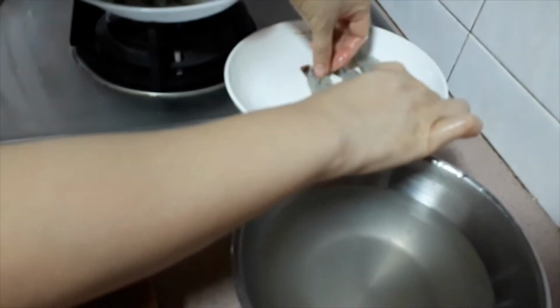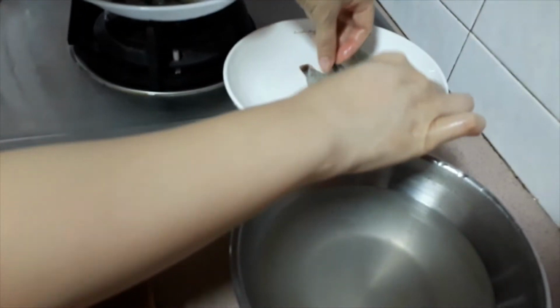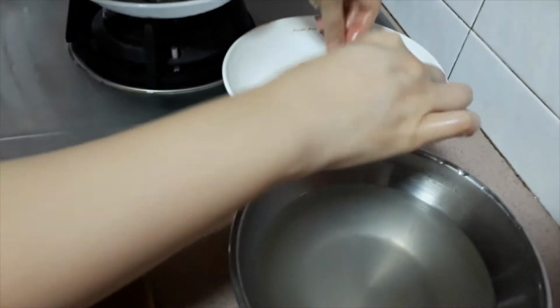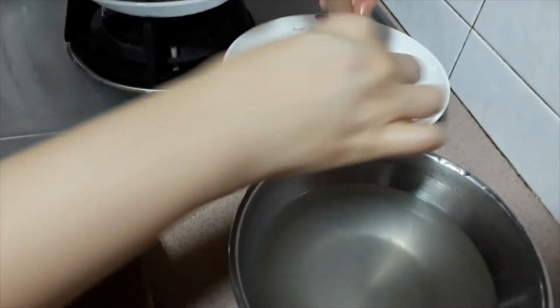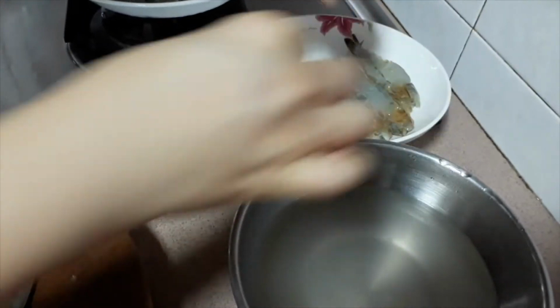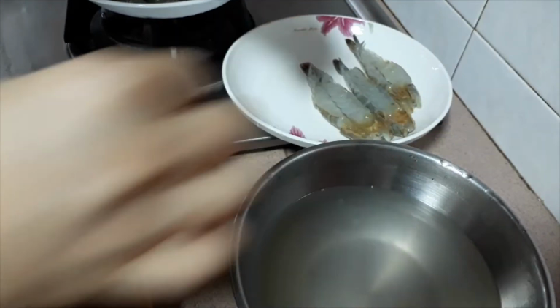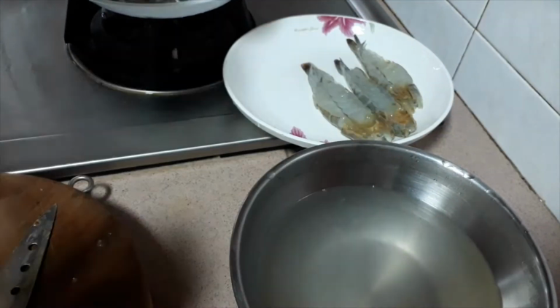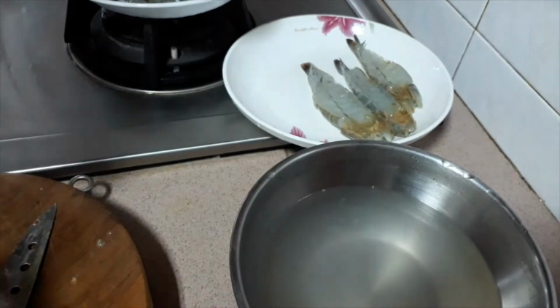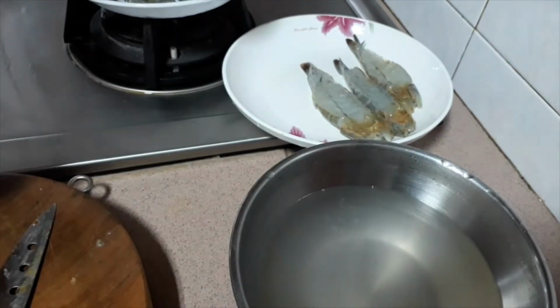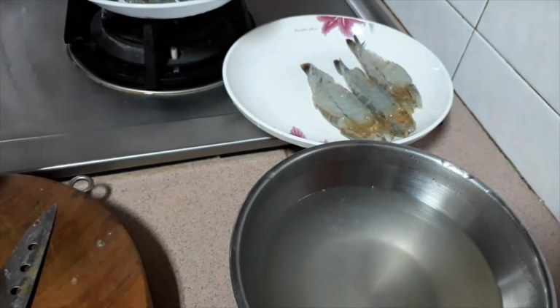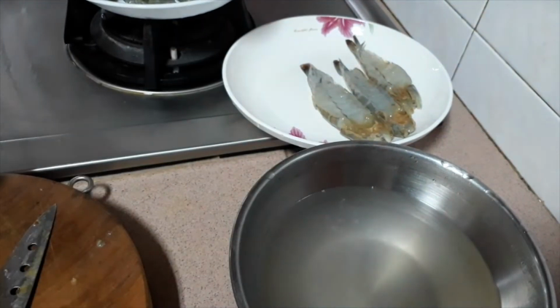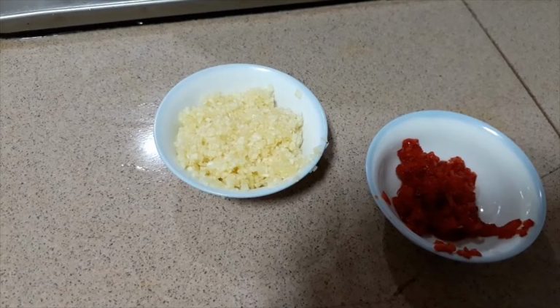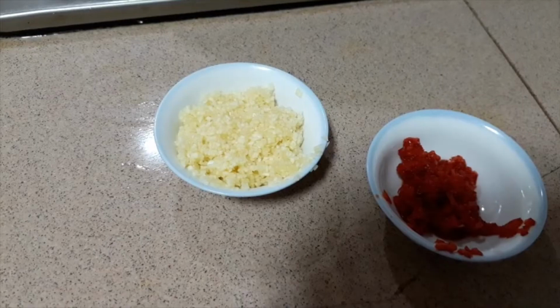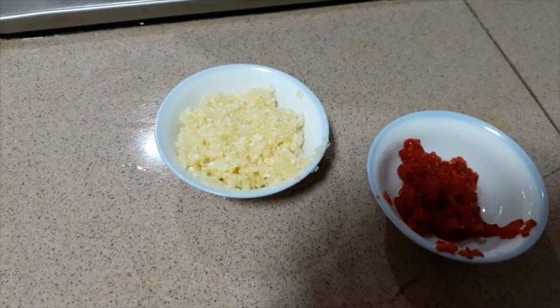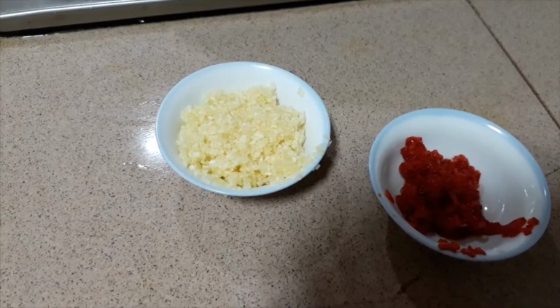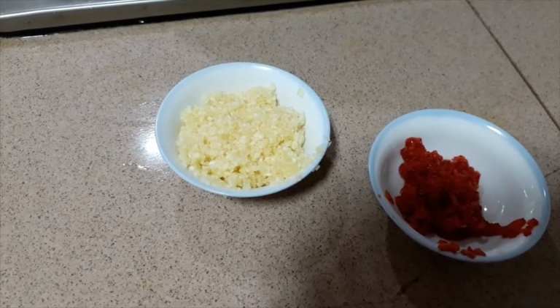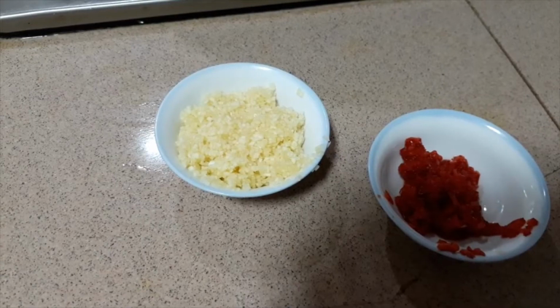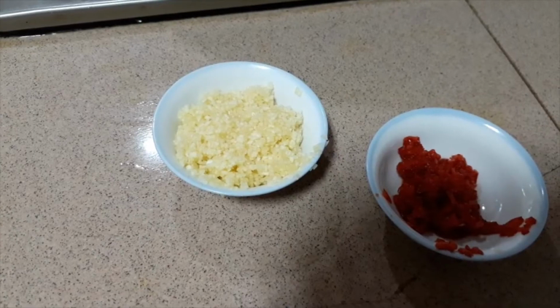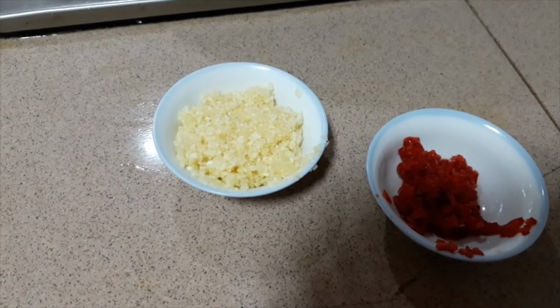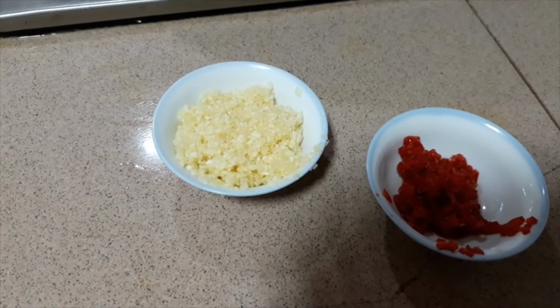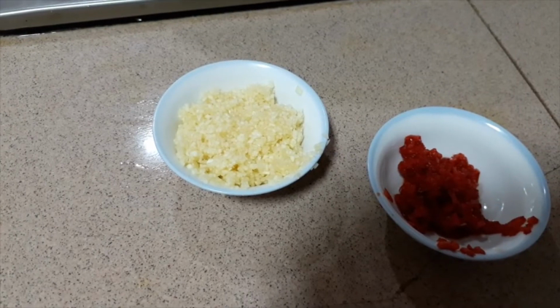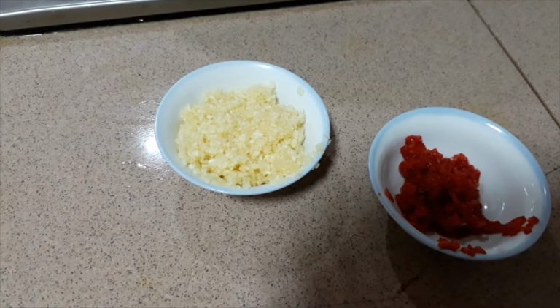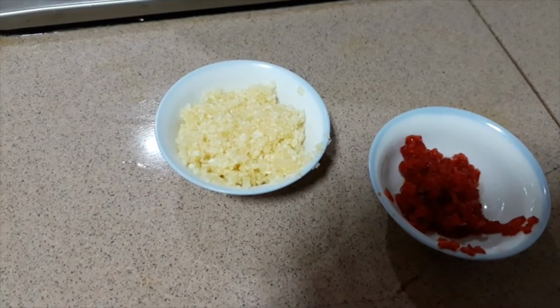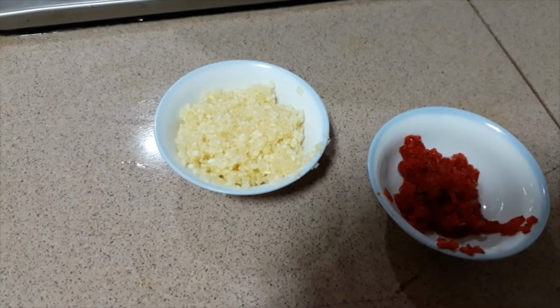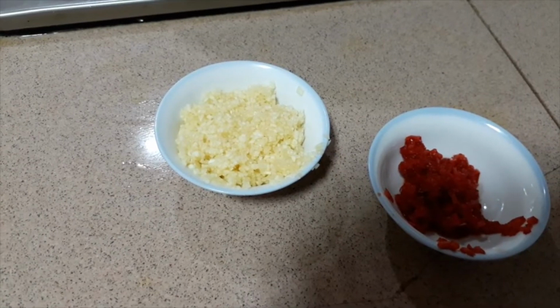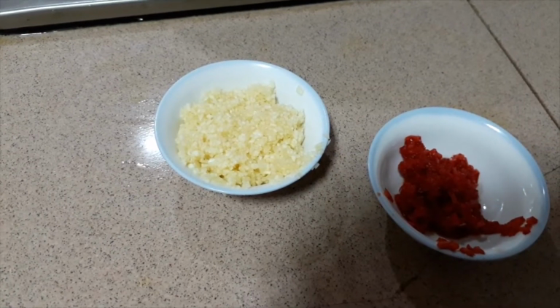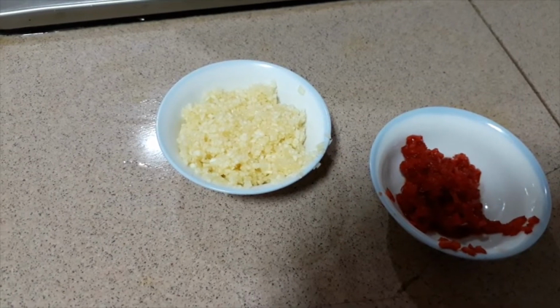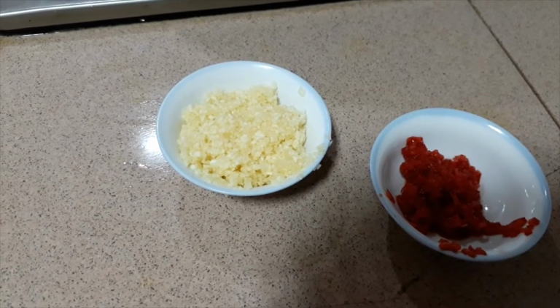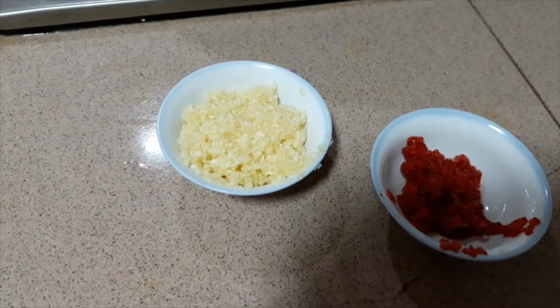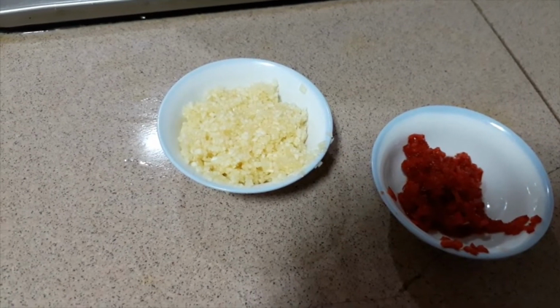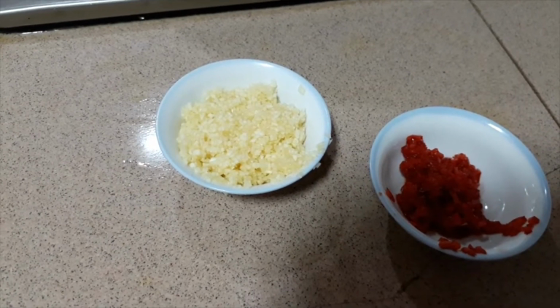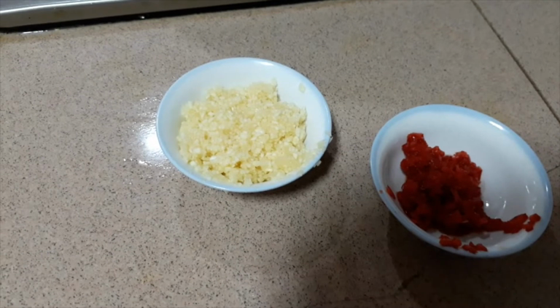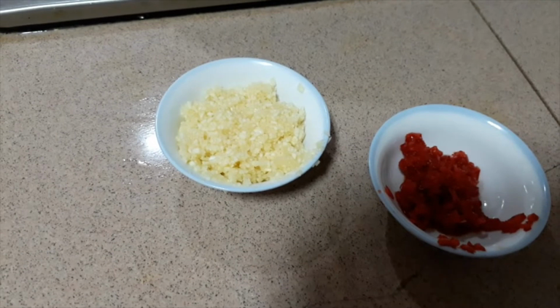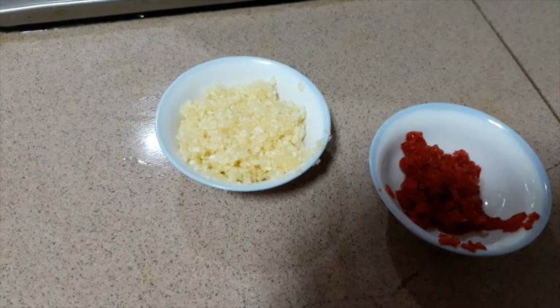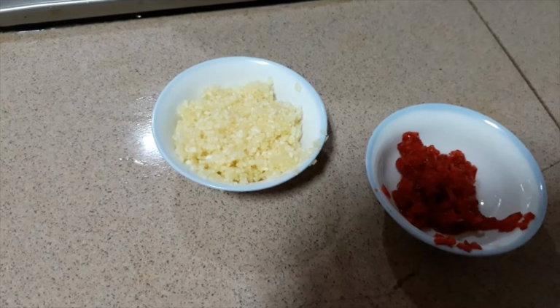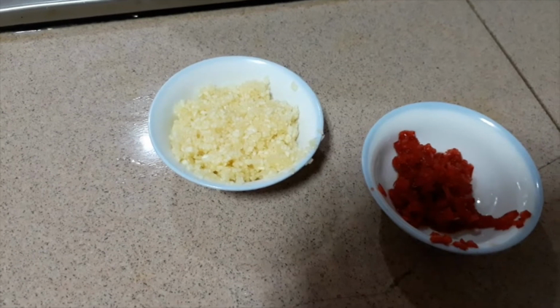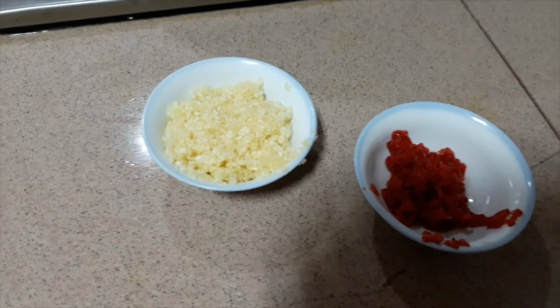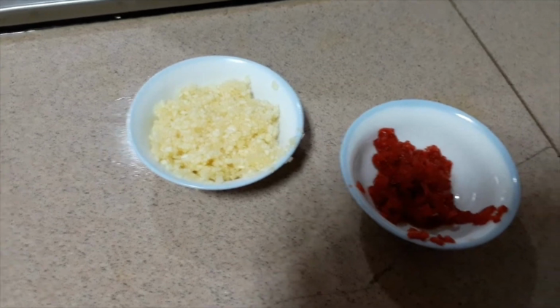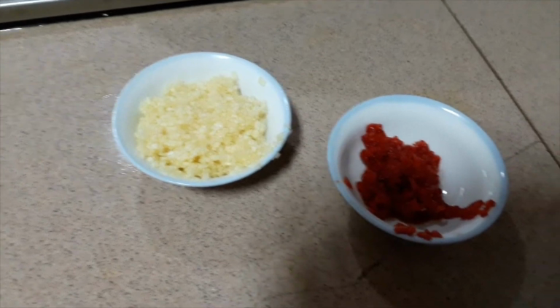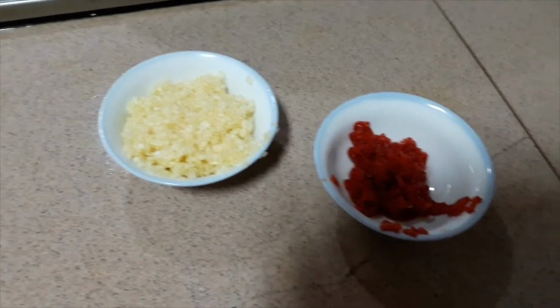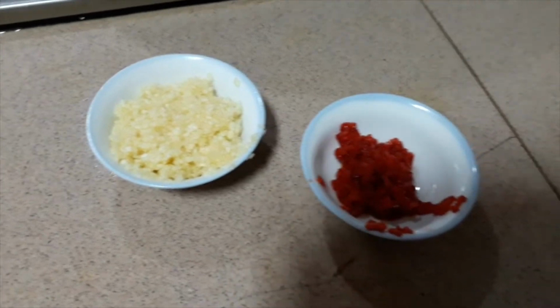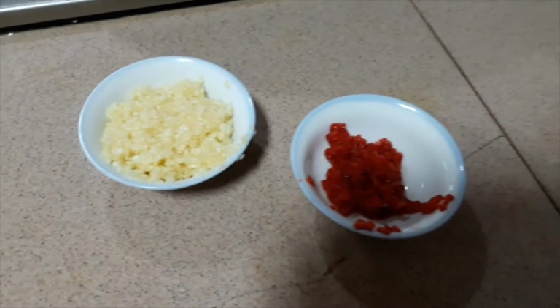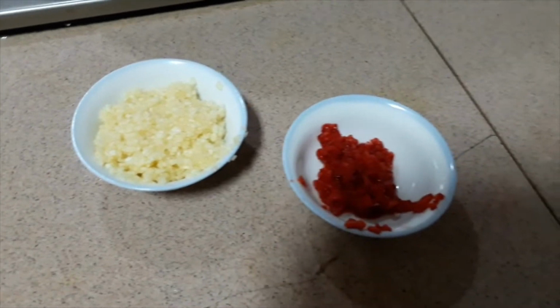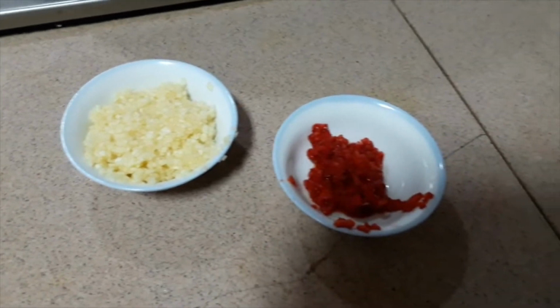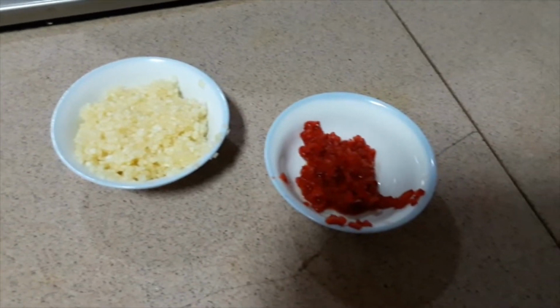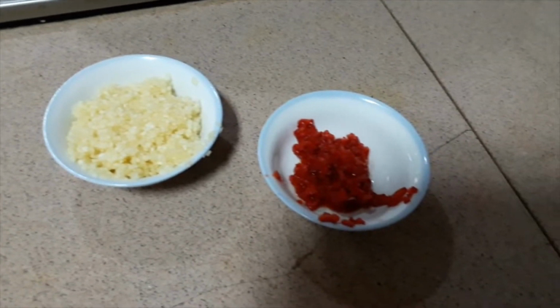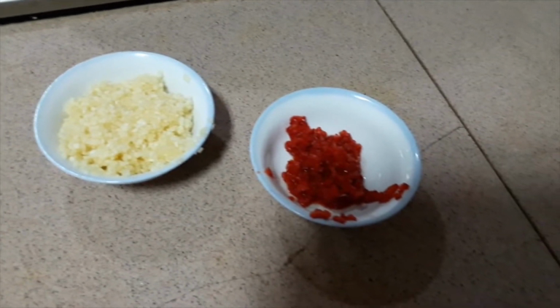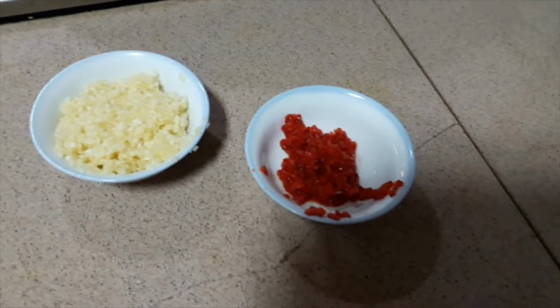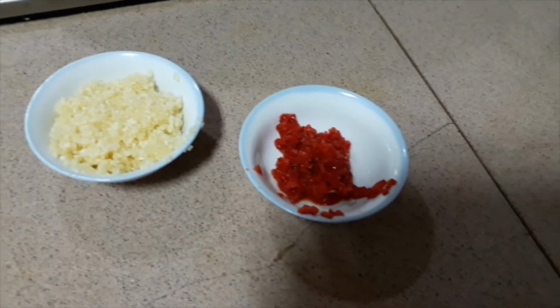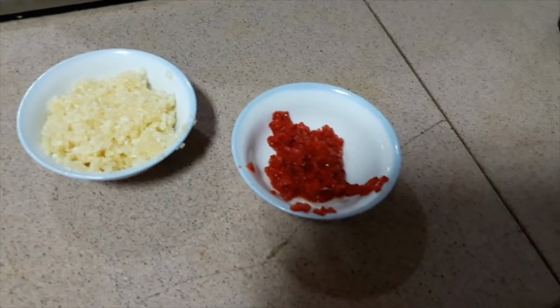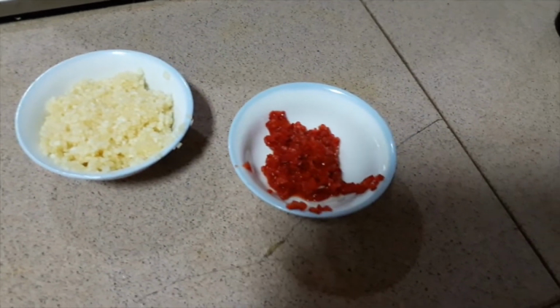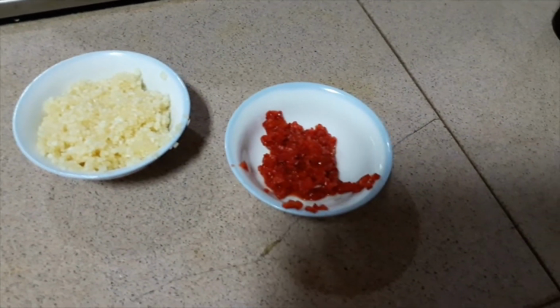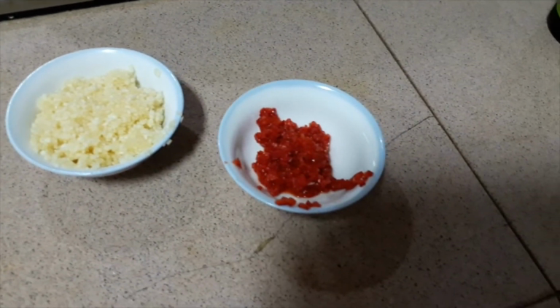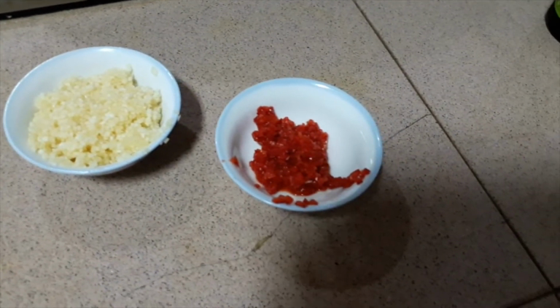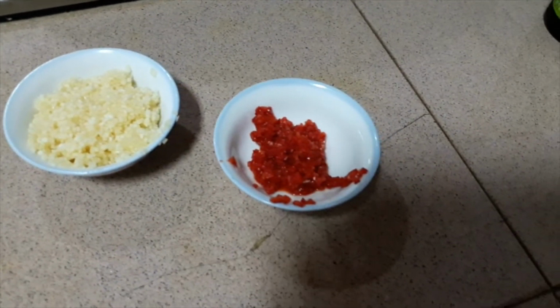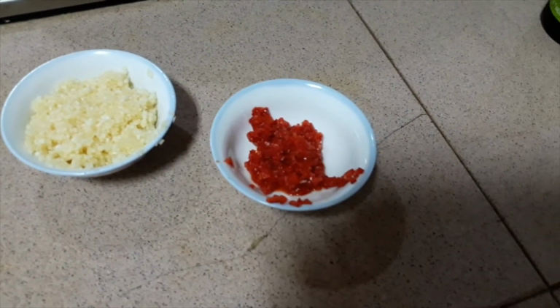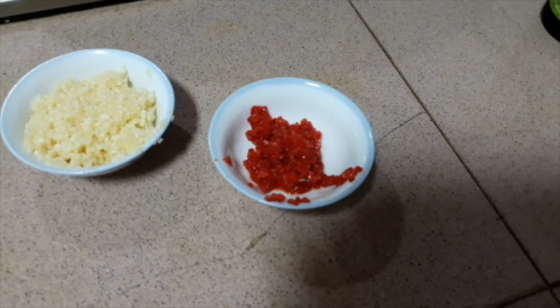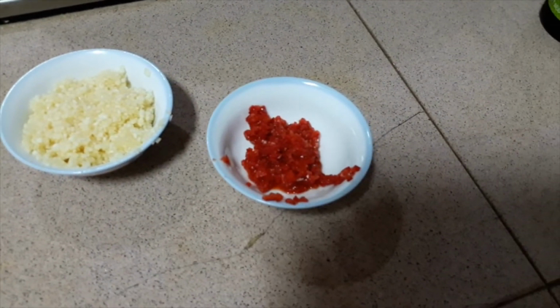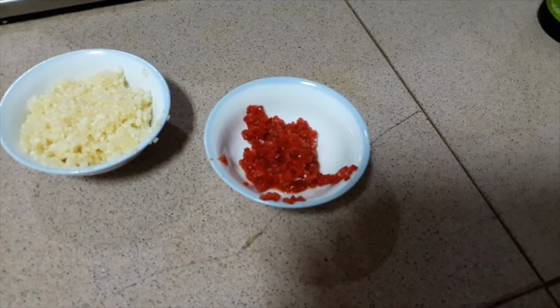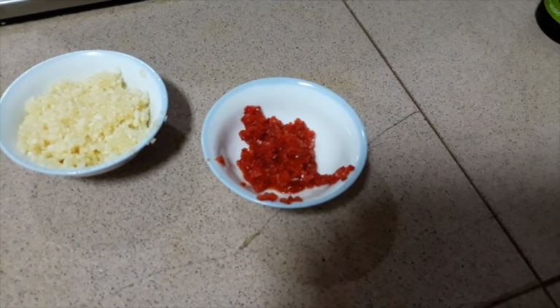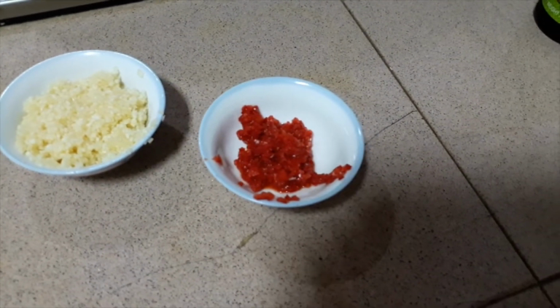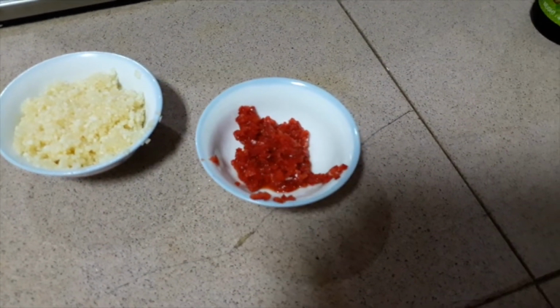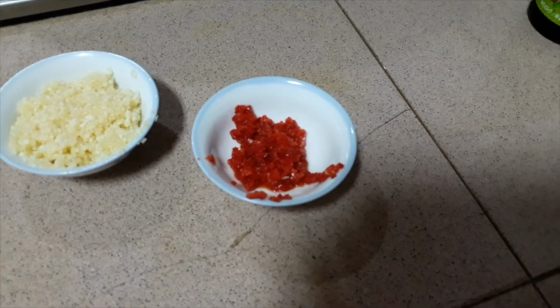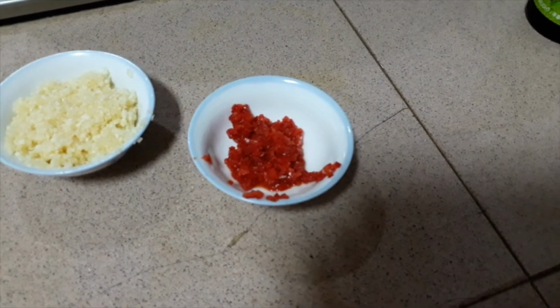This is 7 finely minced garlic and 1 big chilli also finely minced.